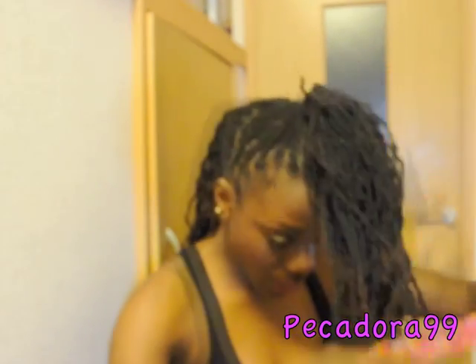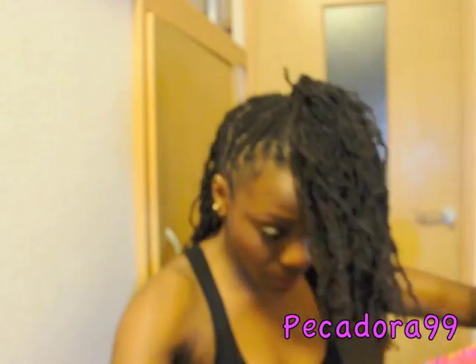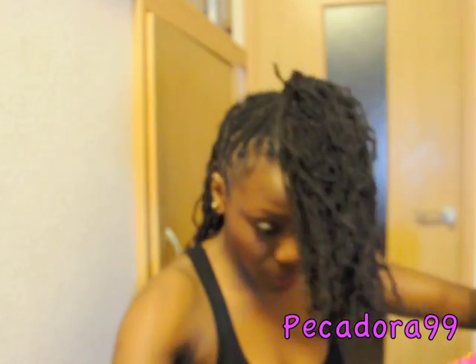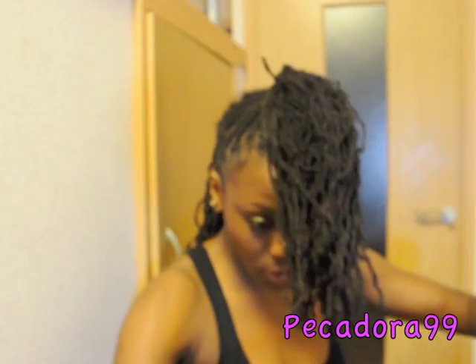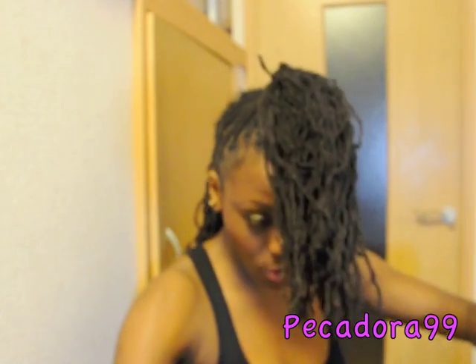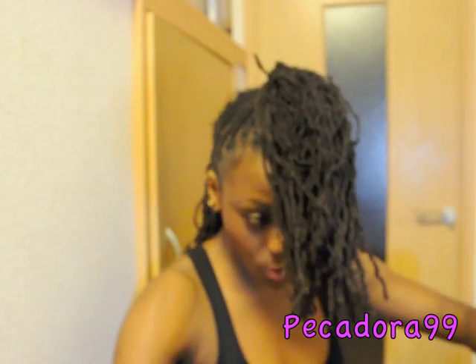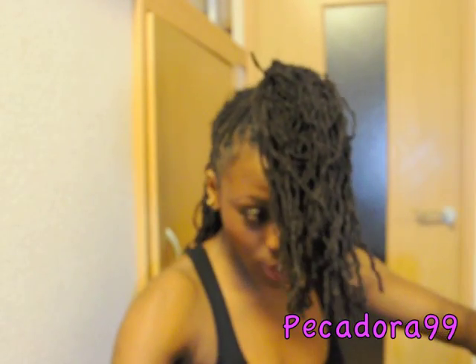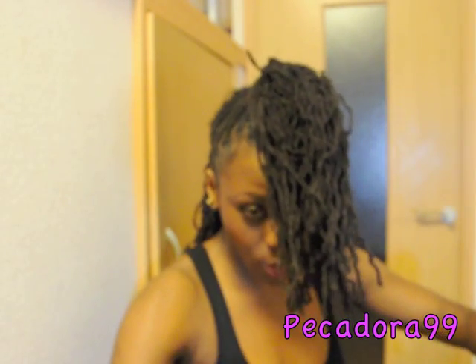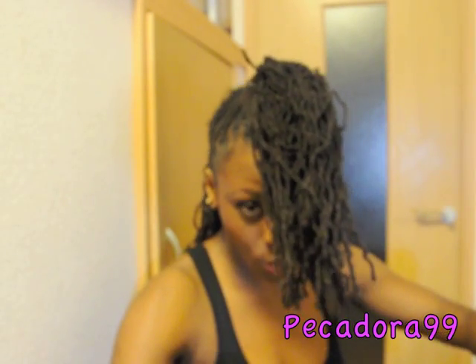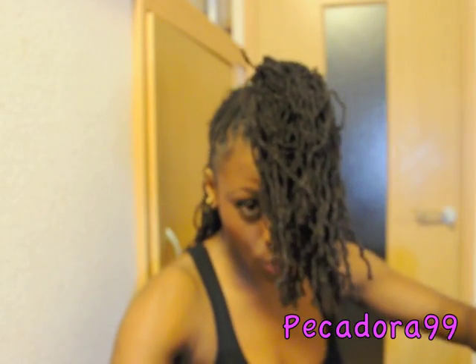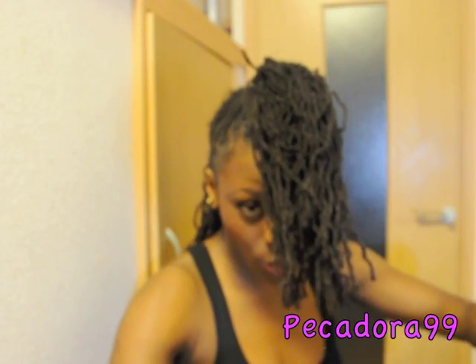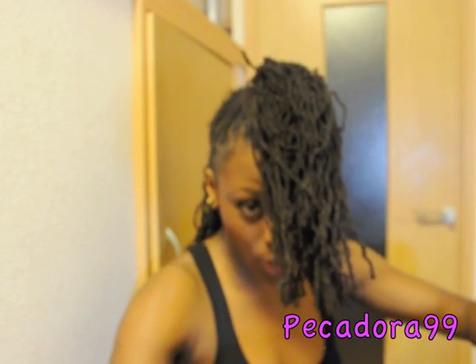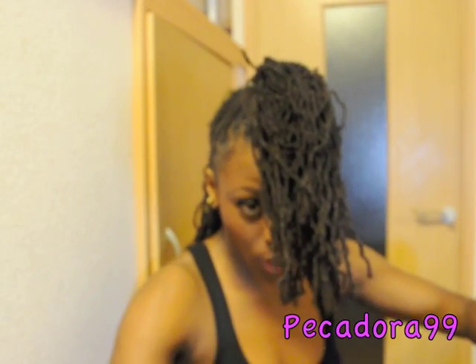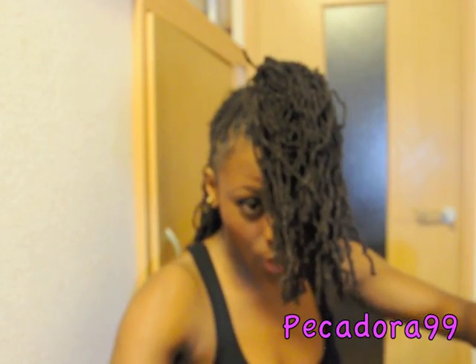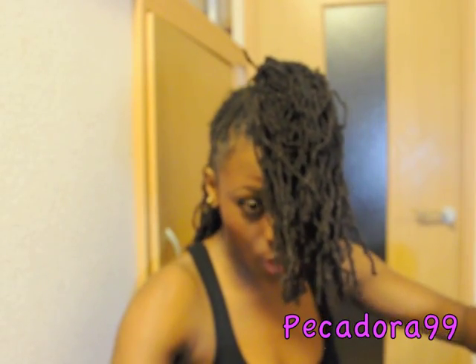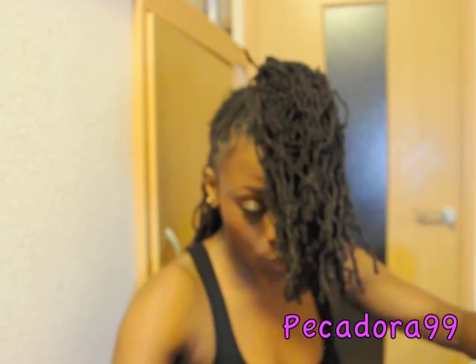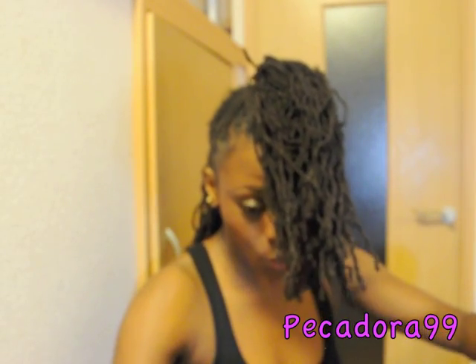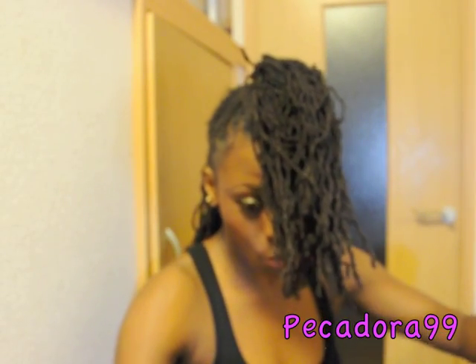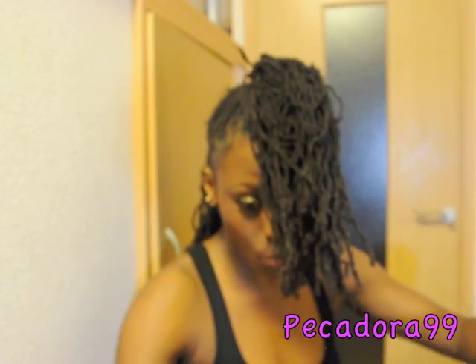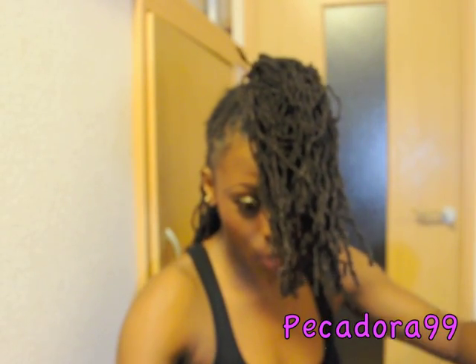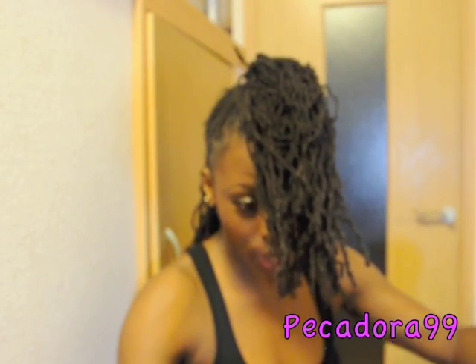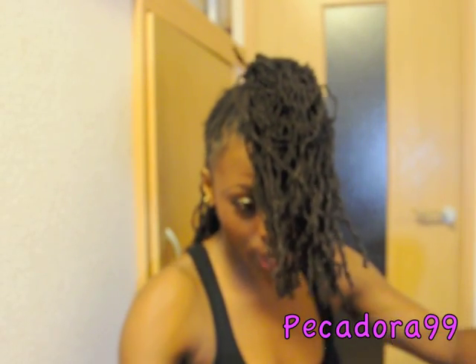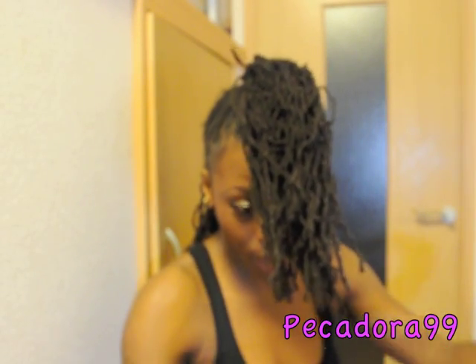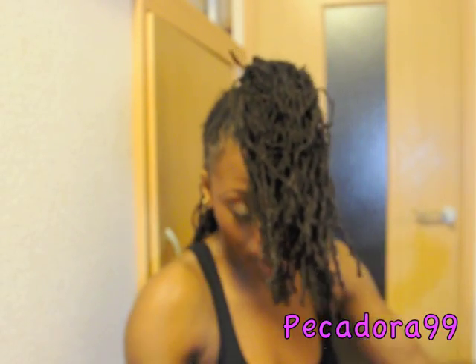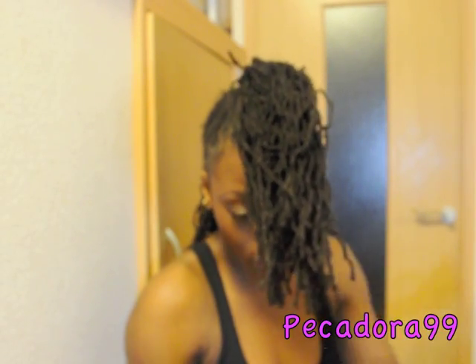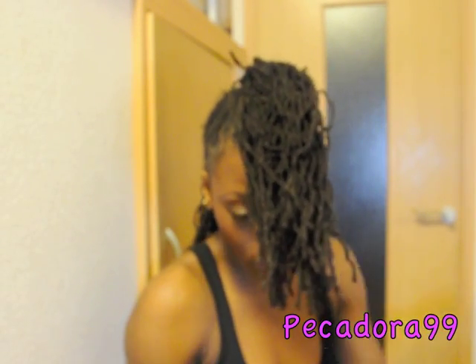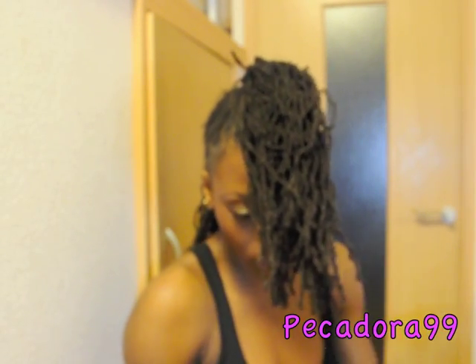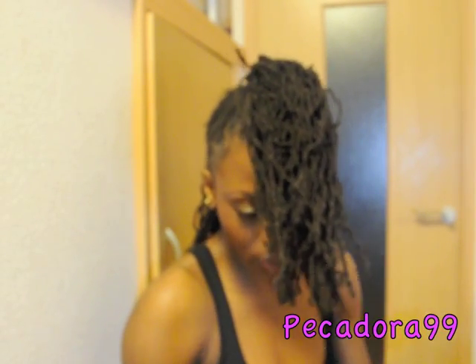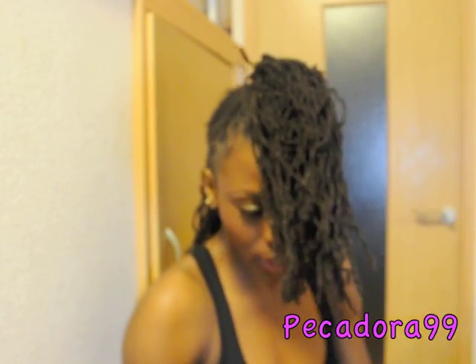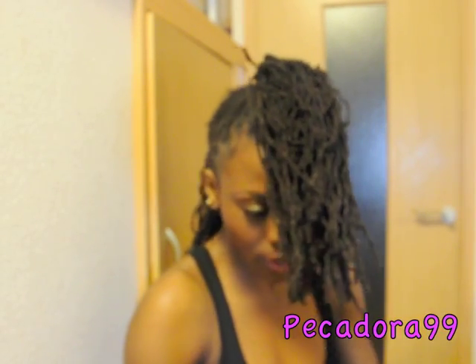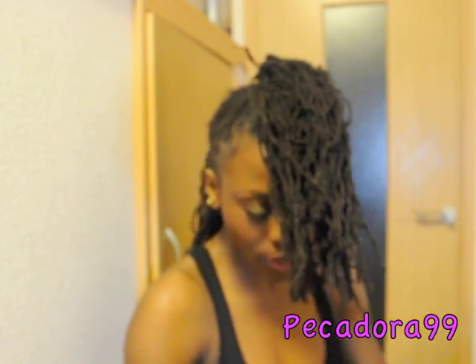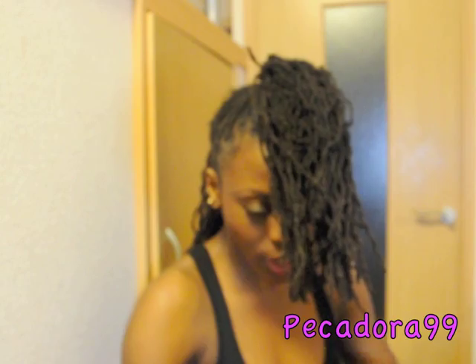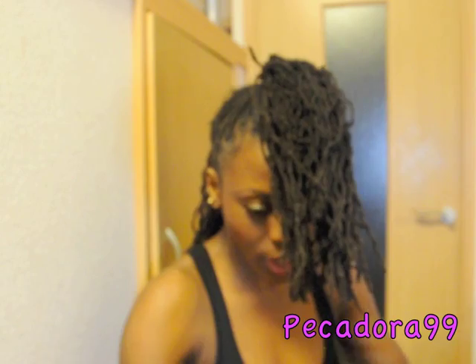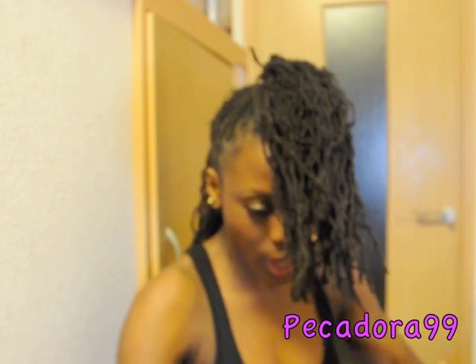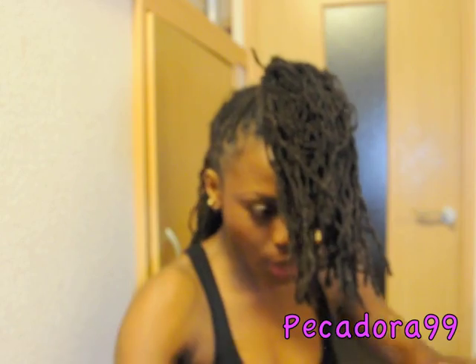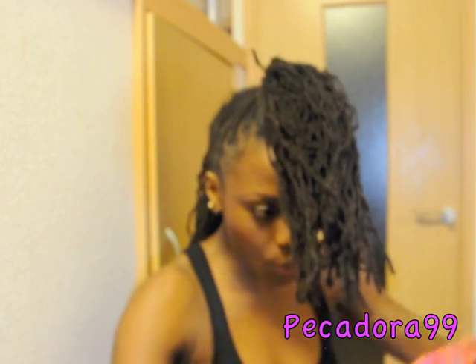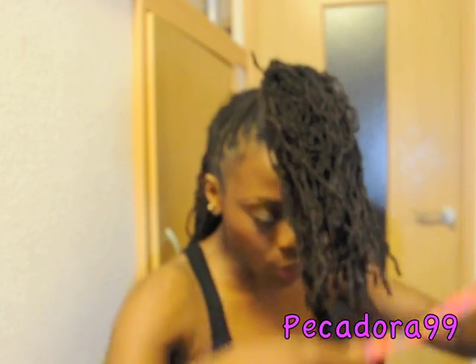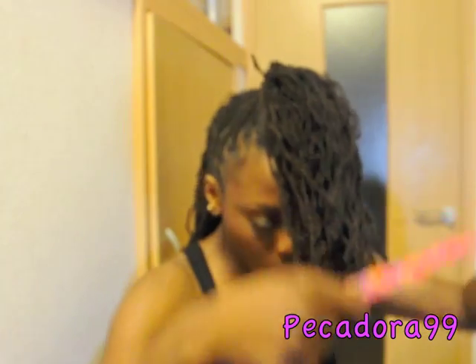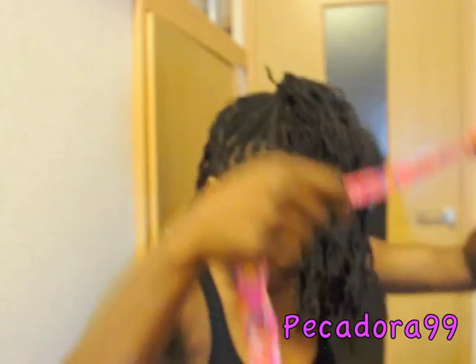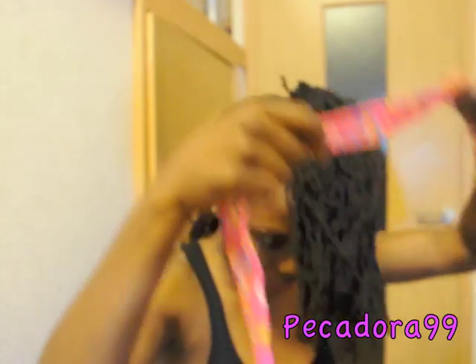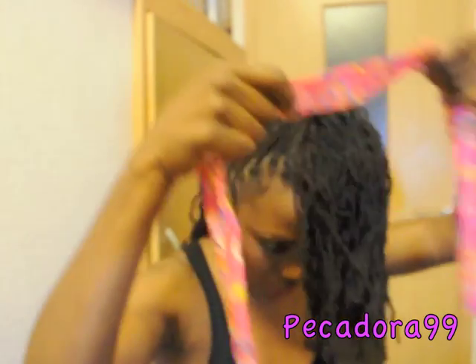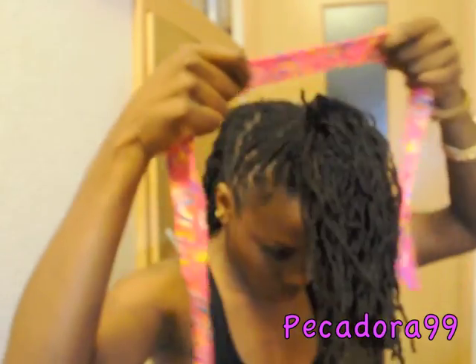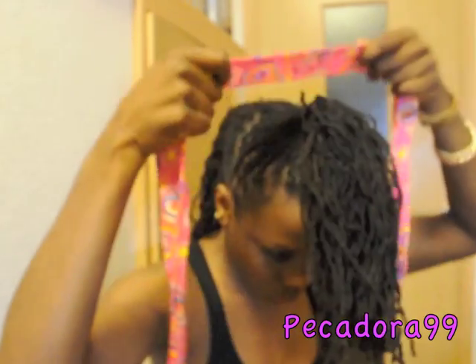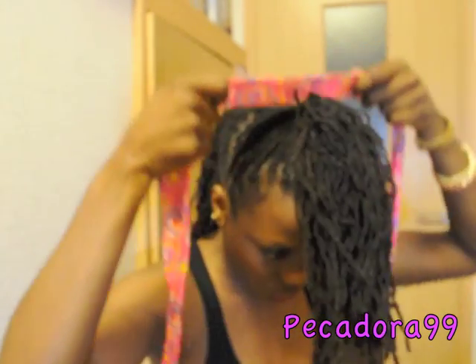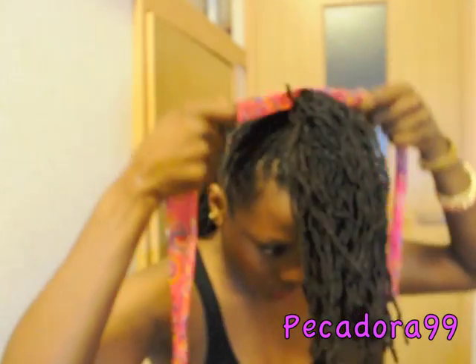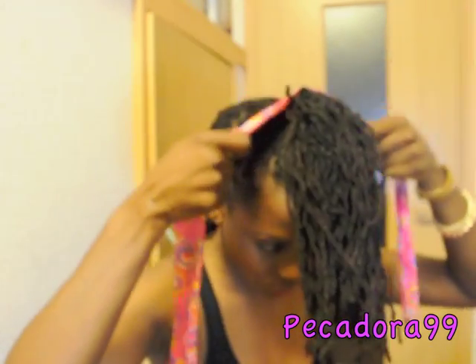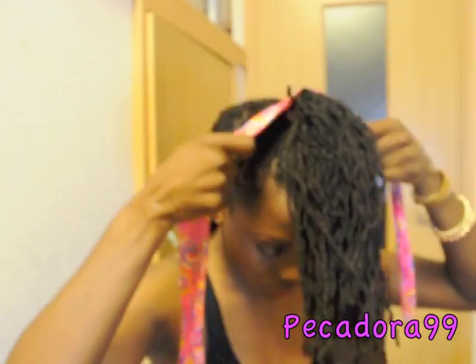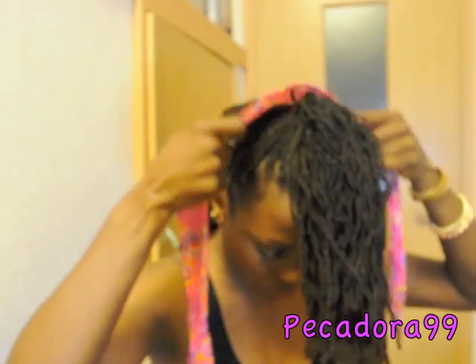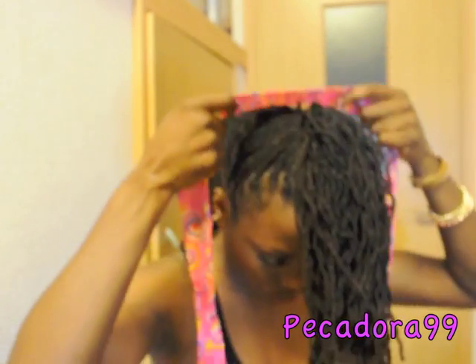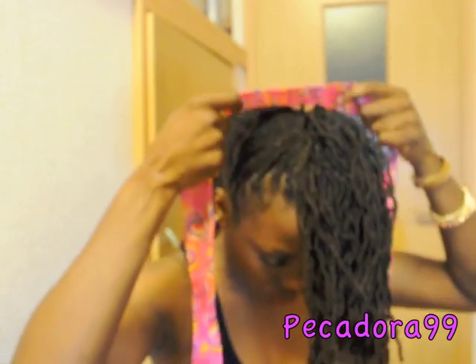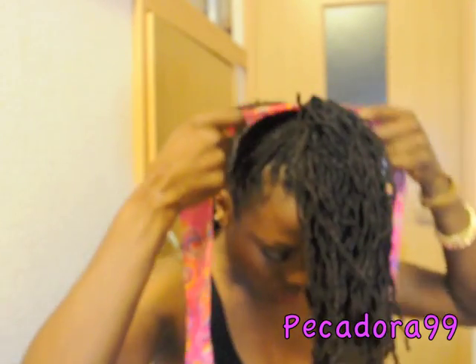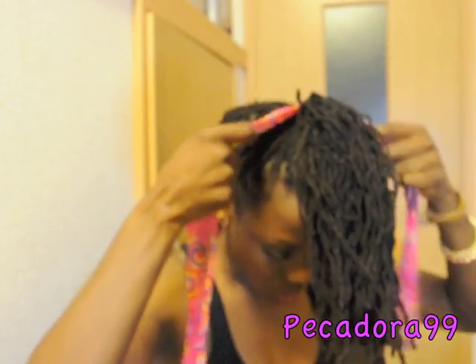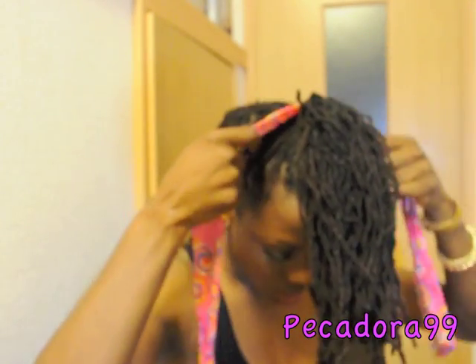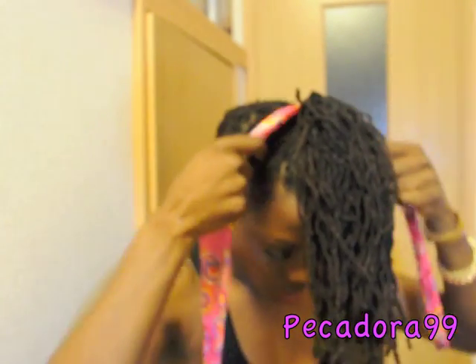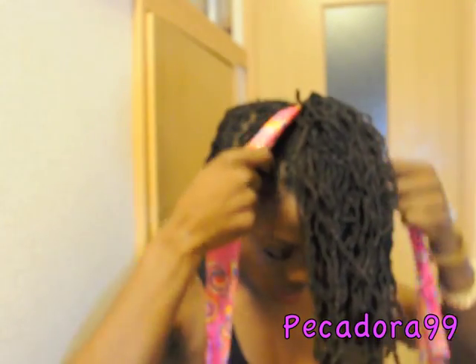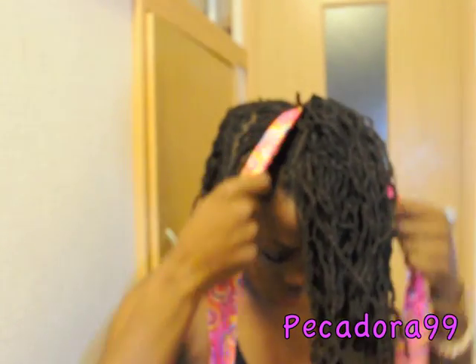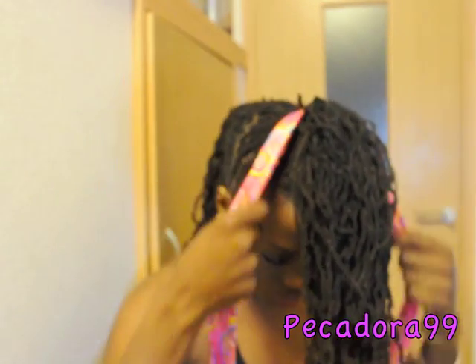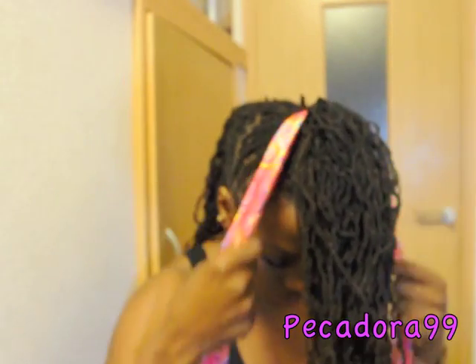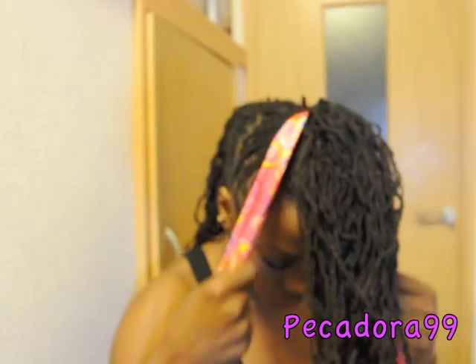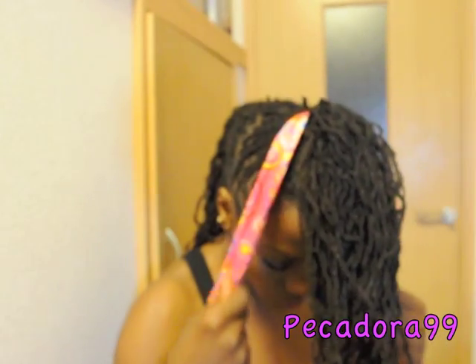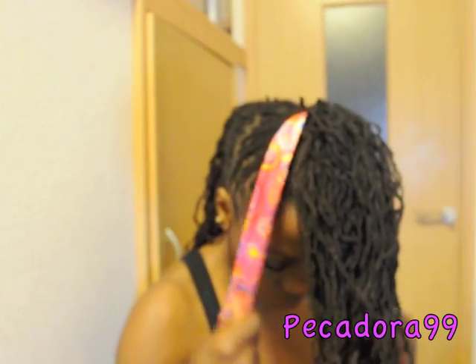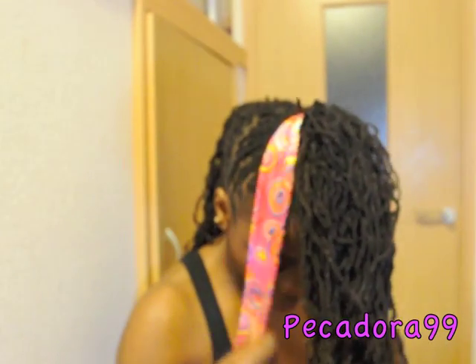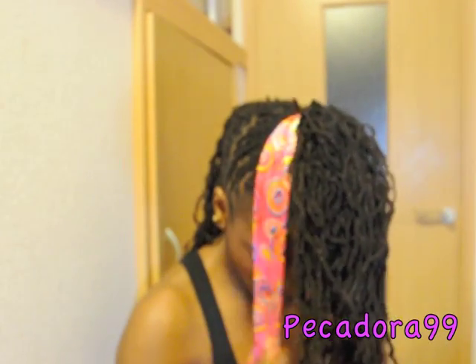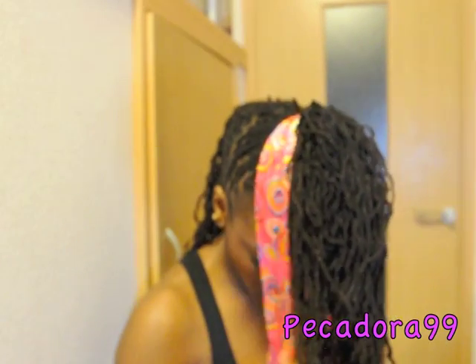If you'd like me to do a tutorial on how to do a high ponytail, then I will go ahead and do that for you, no problem.